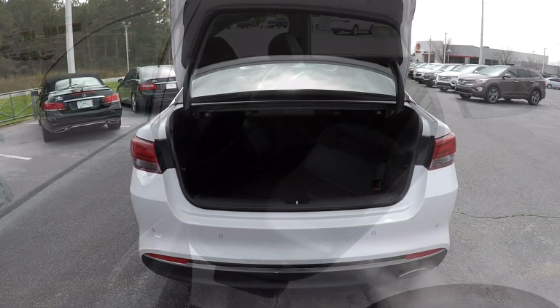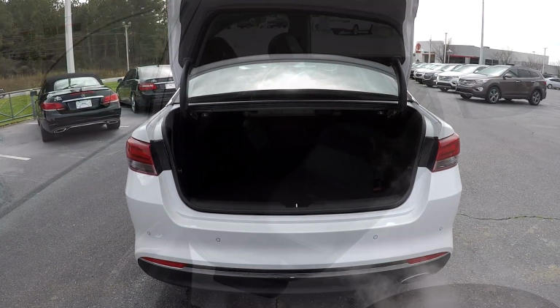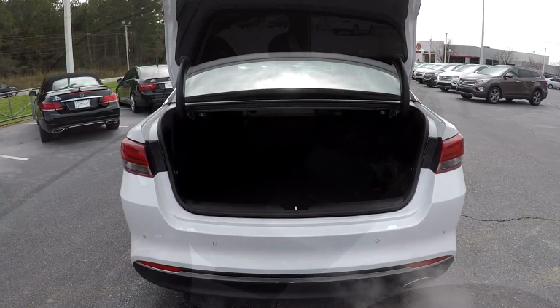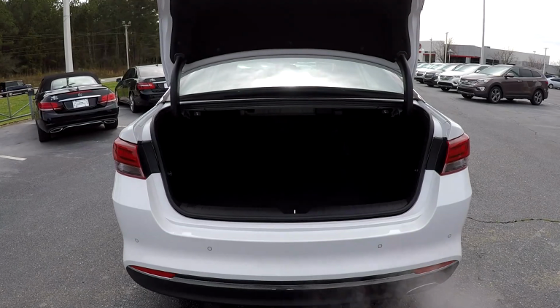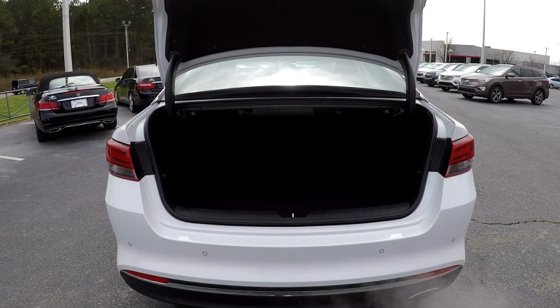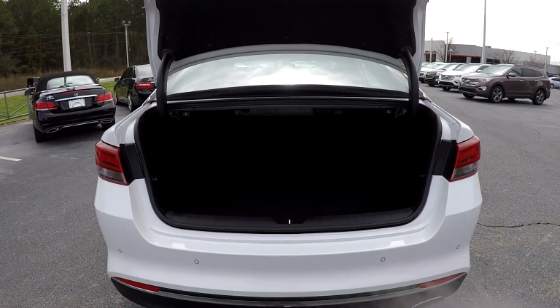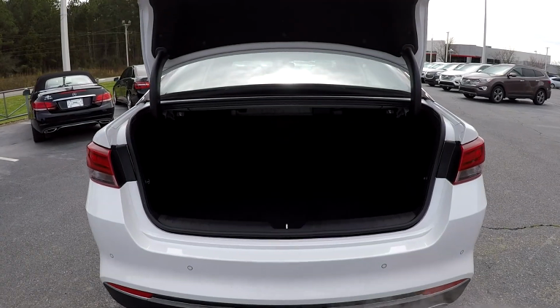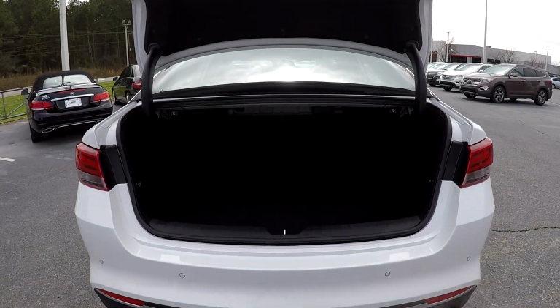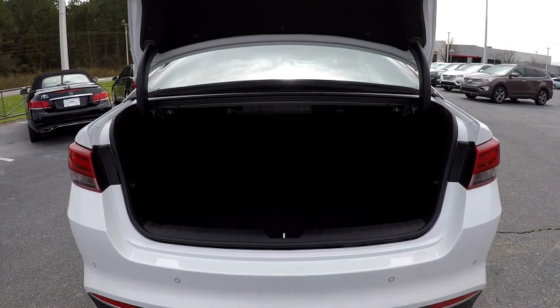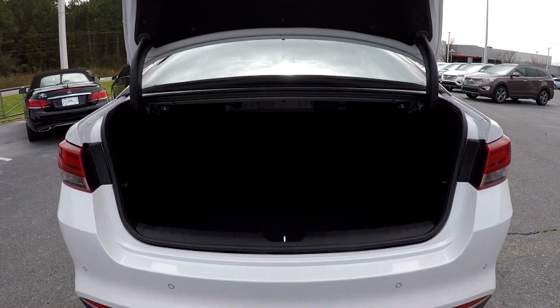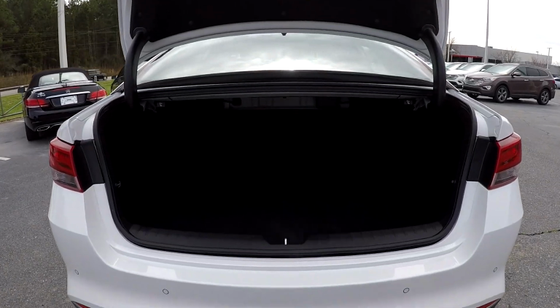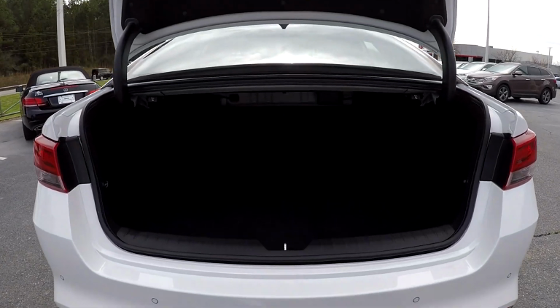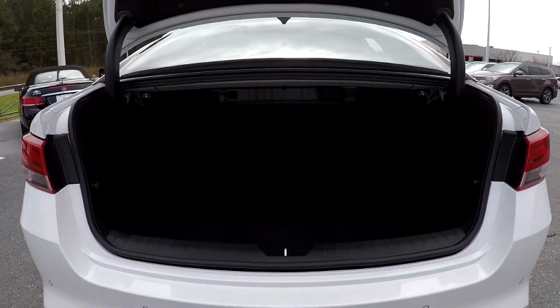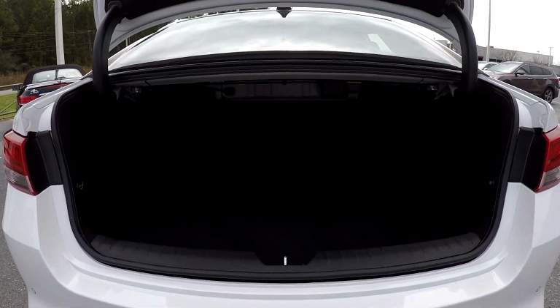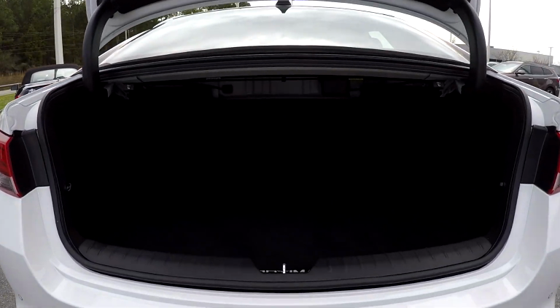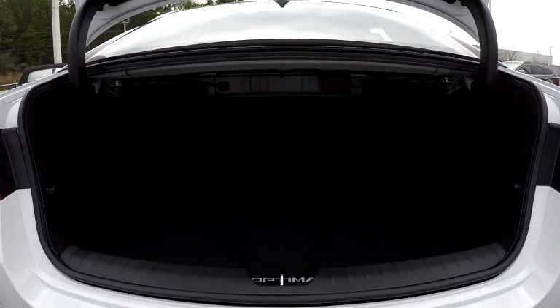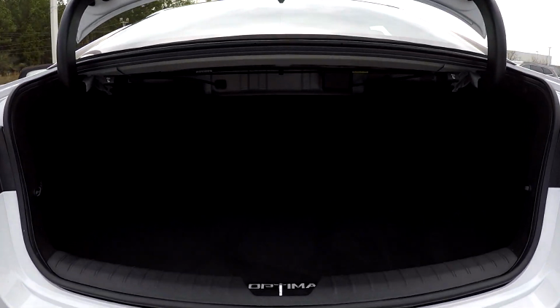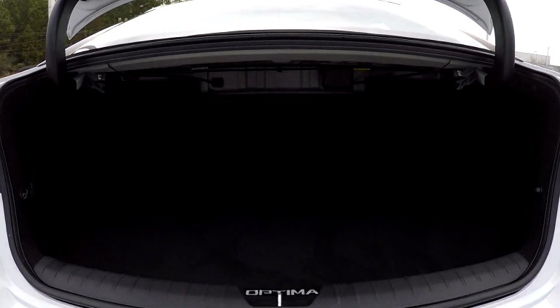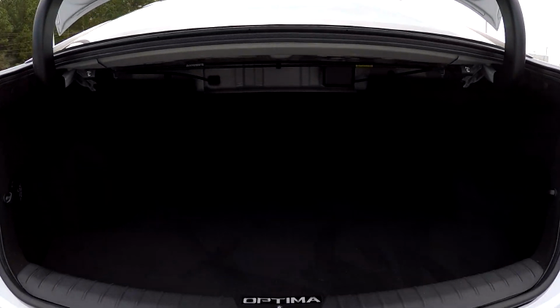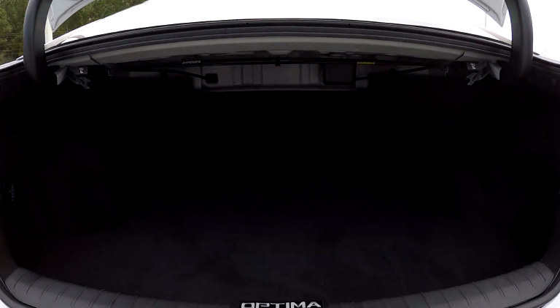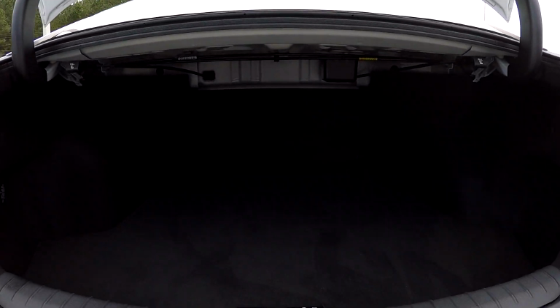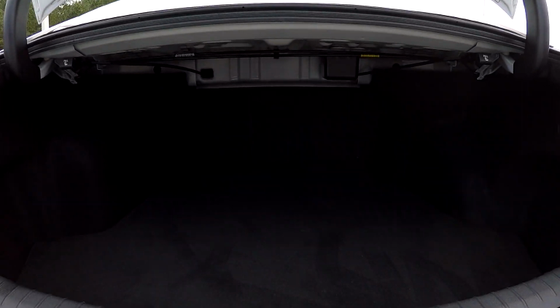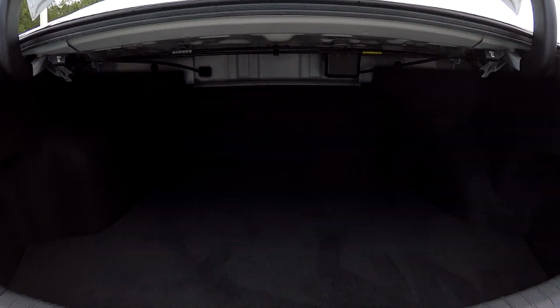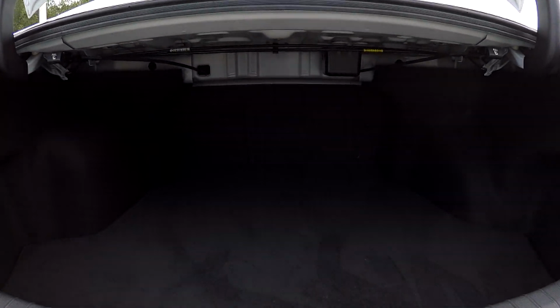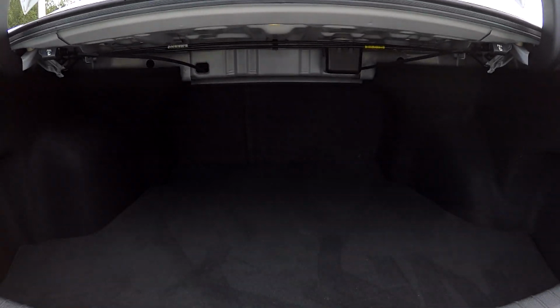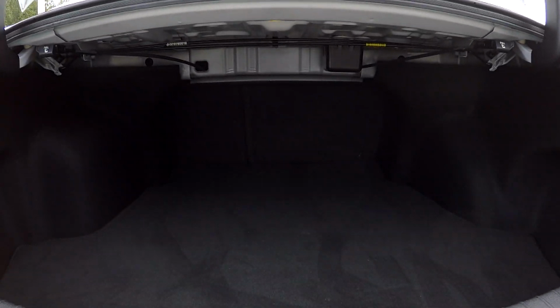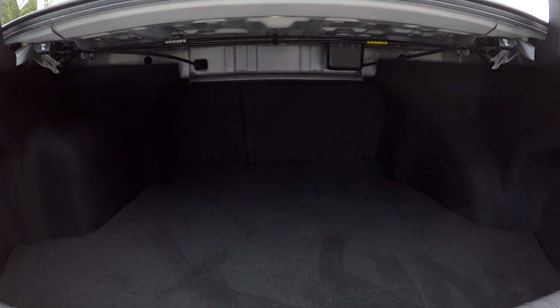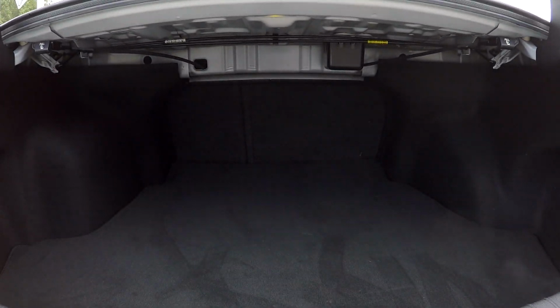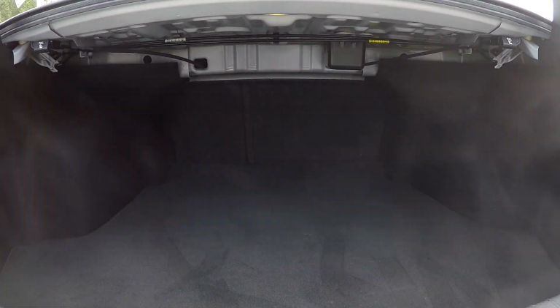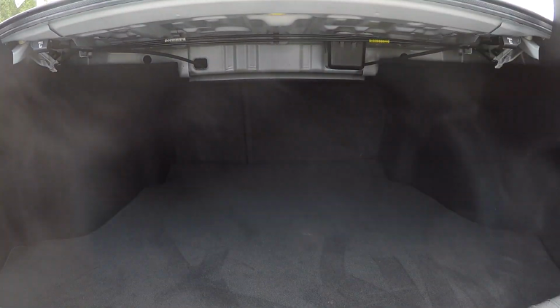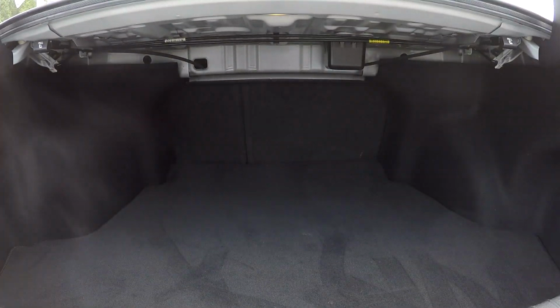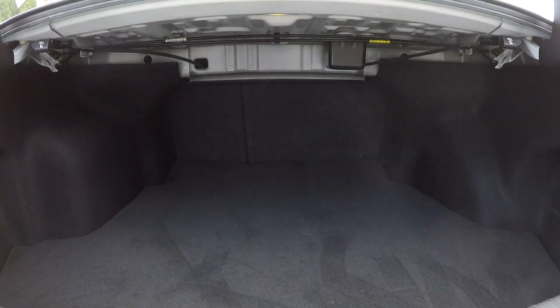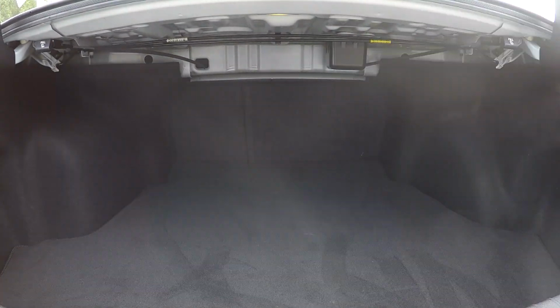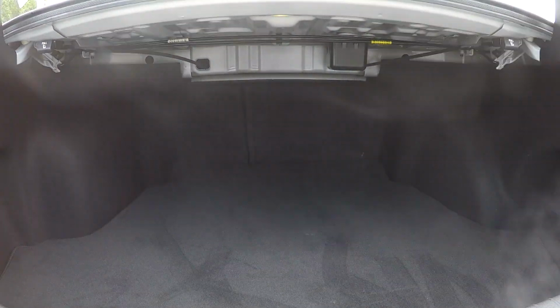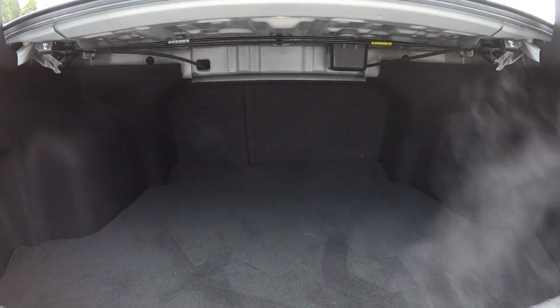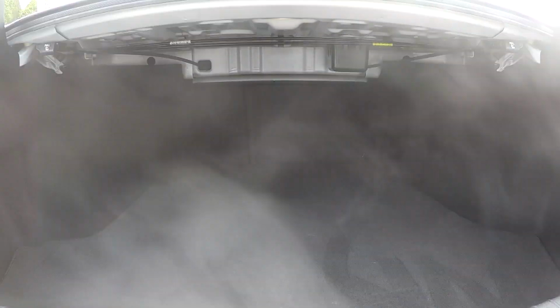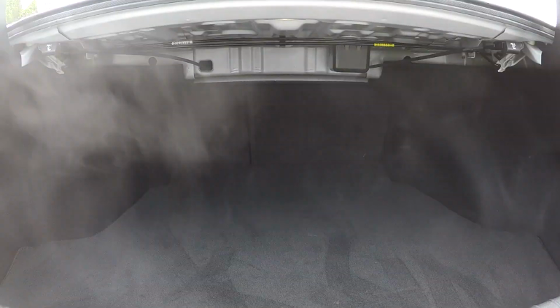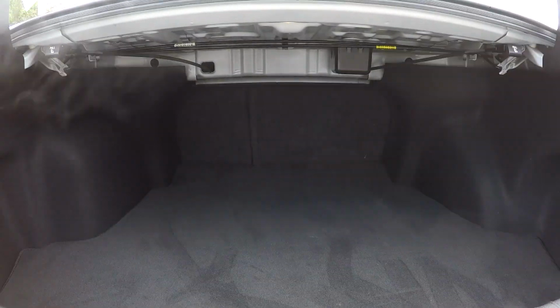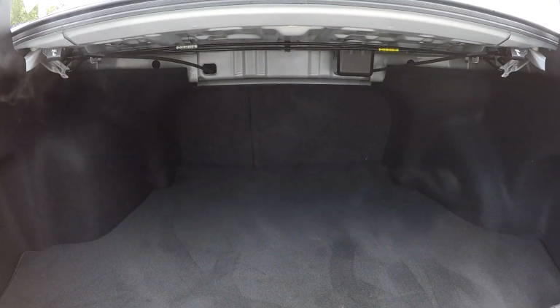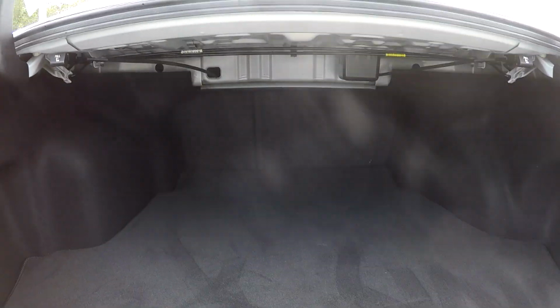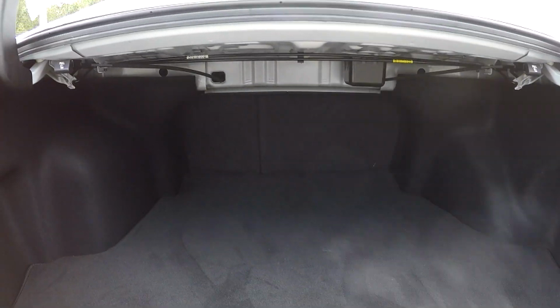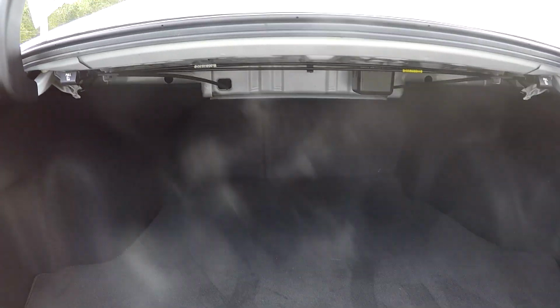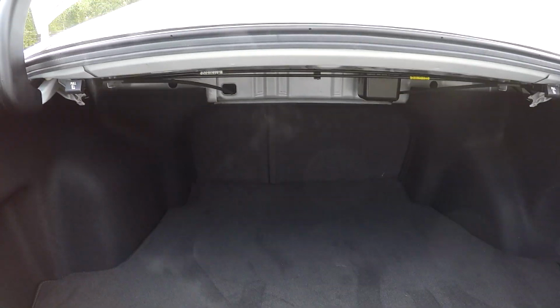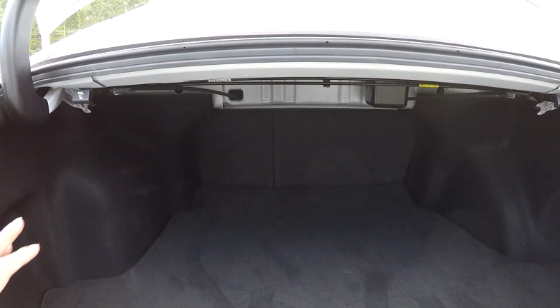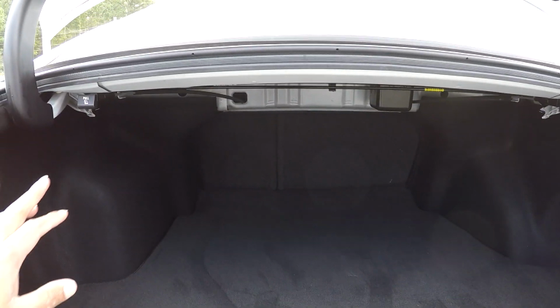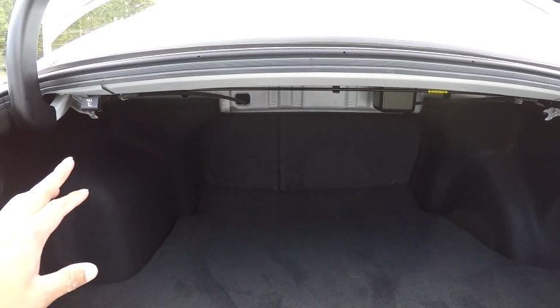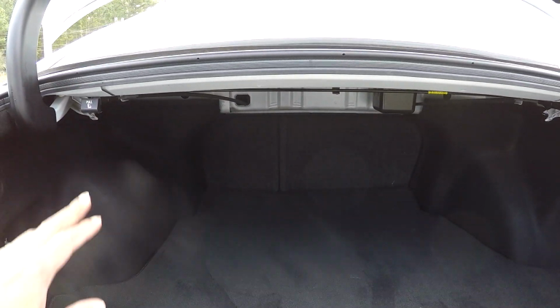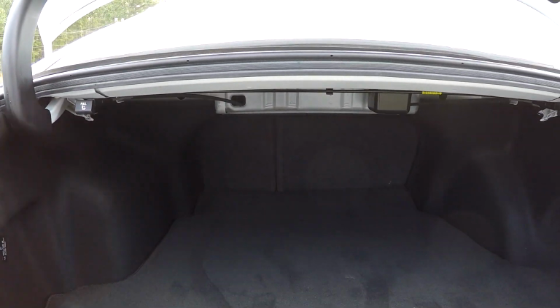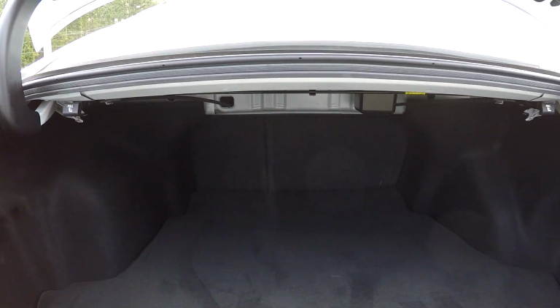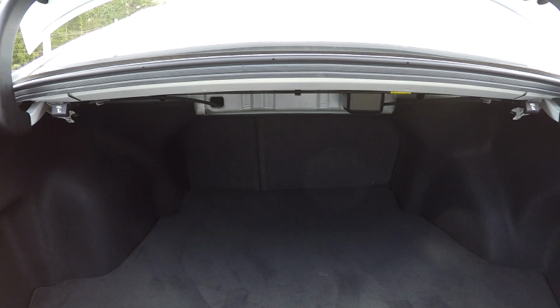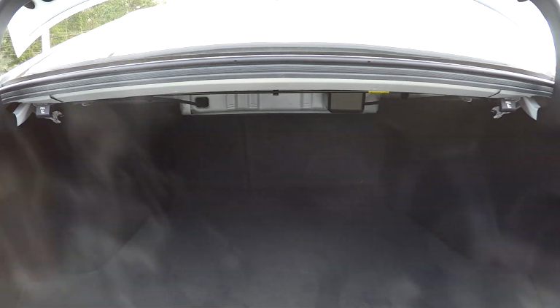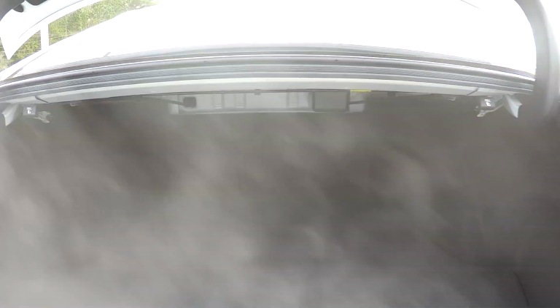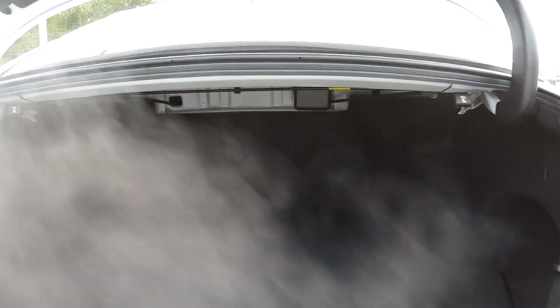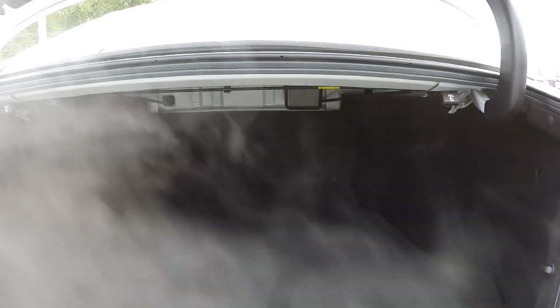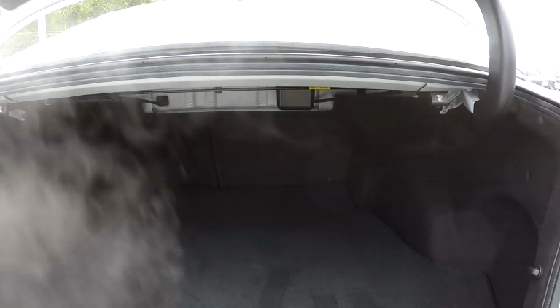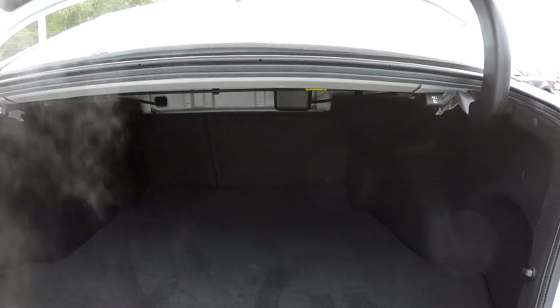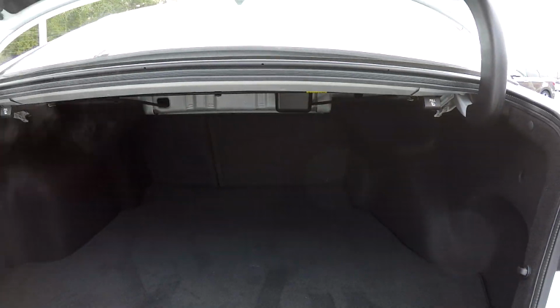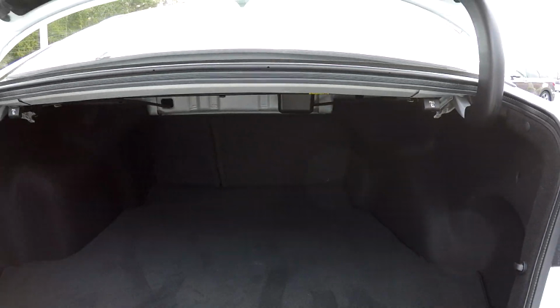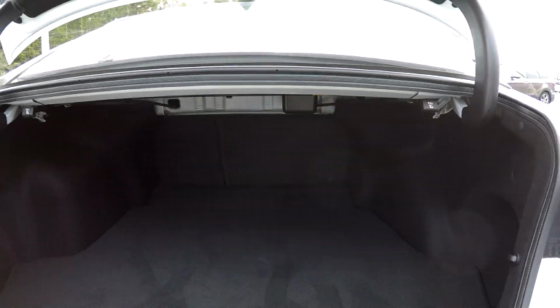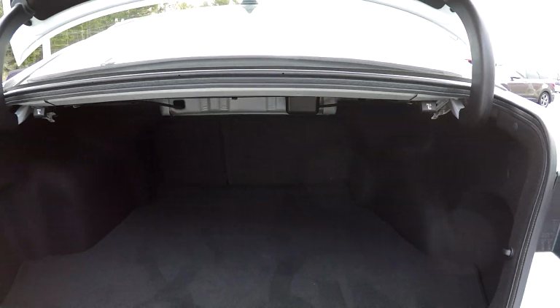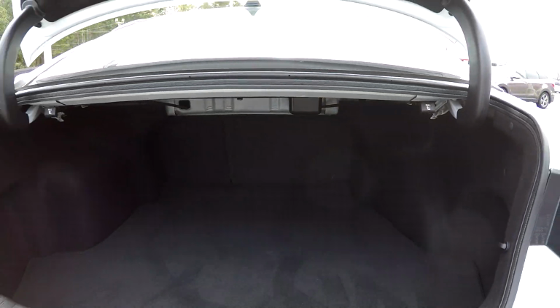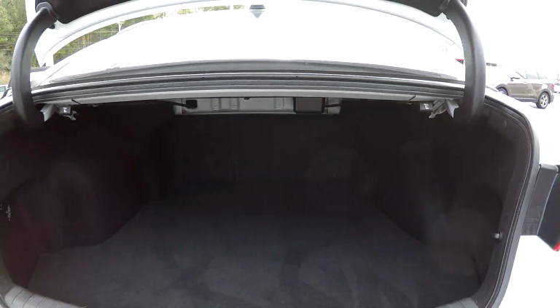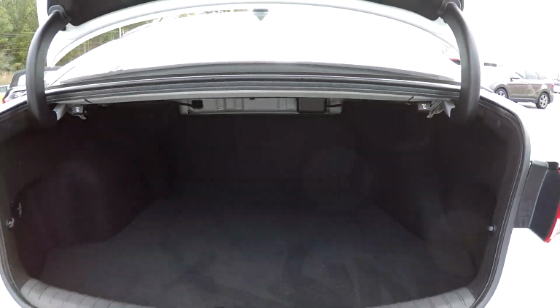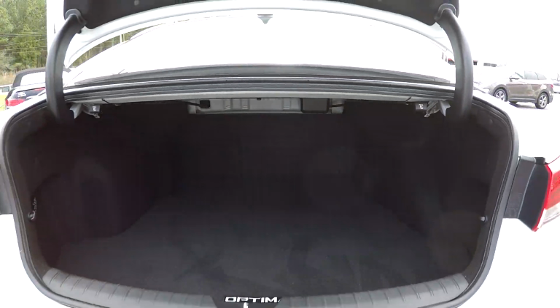Coming back here to your trunk space — just zooming in, you're gonna have pretty good space back here. You will see that you're gonna have seat release on both sides also.